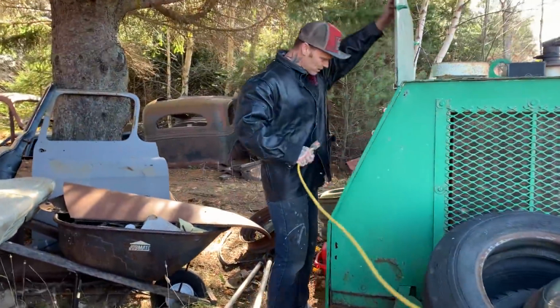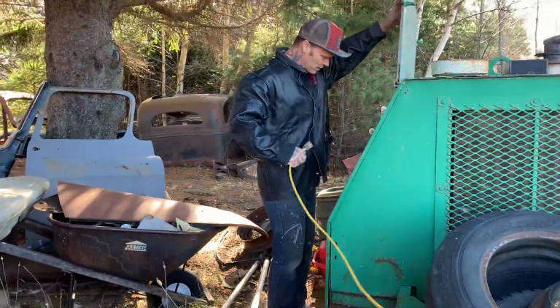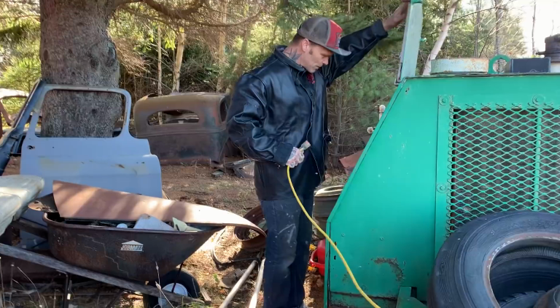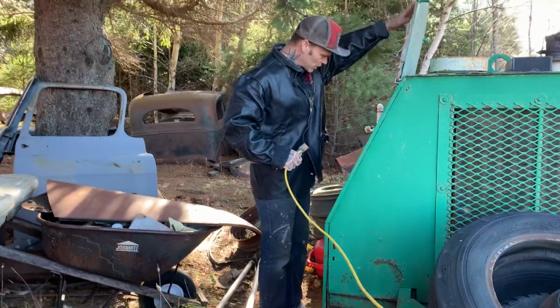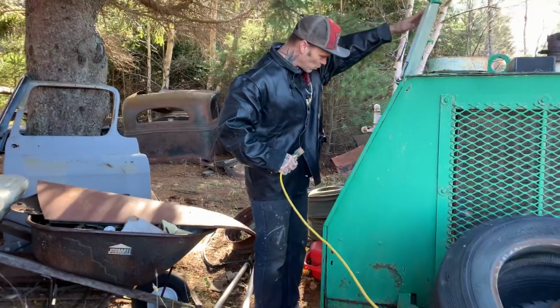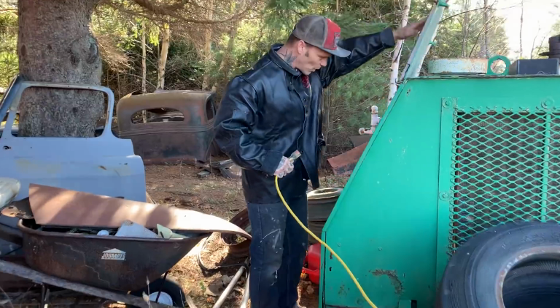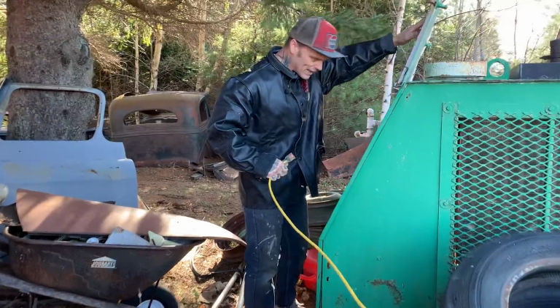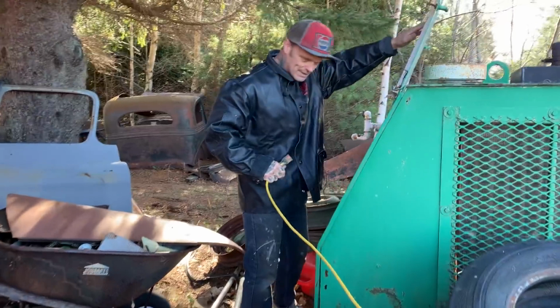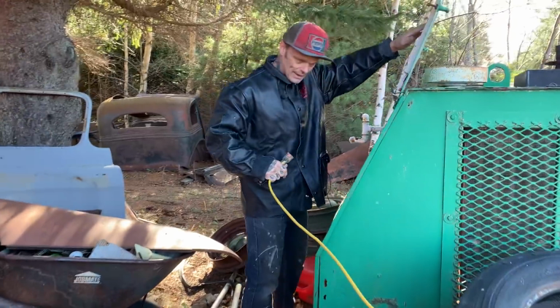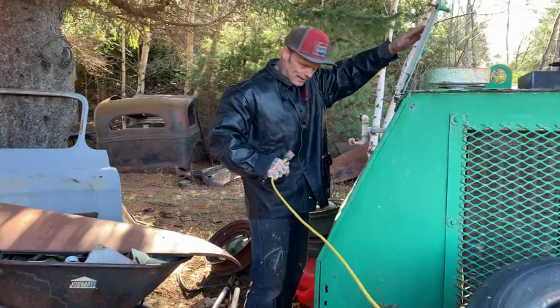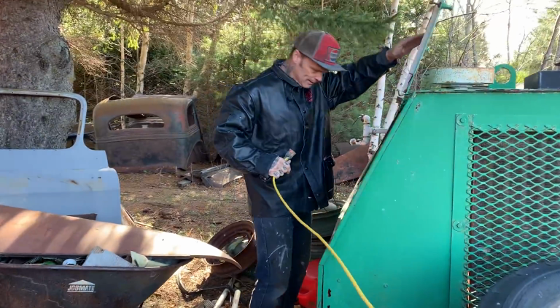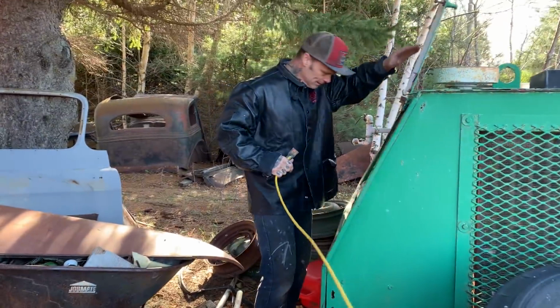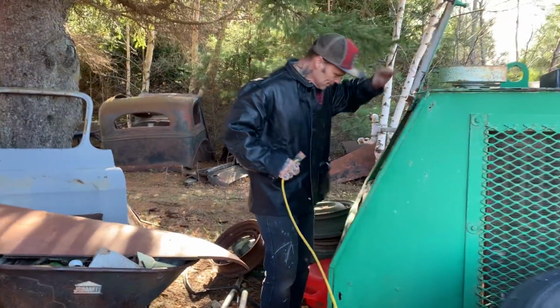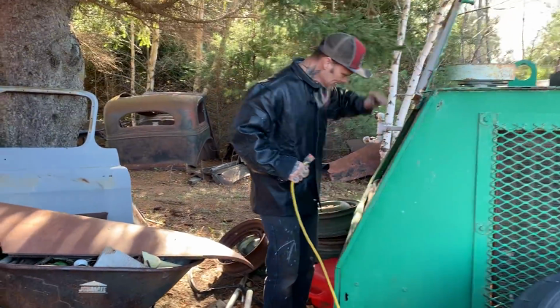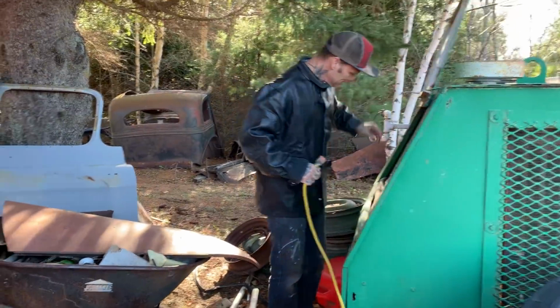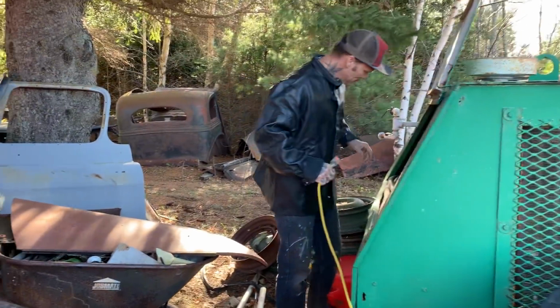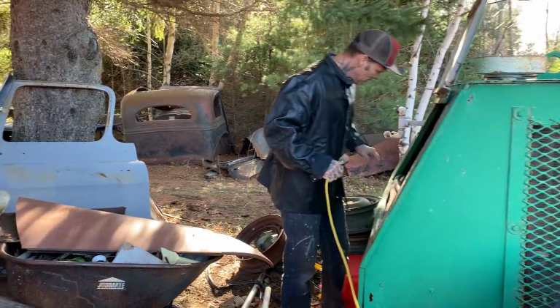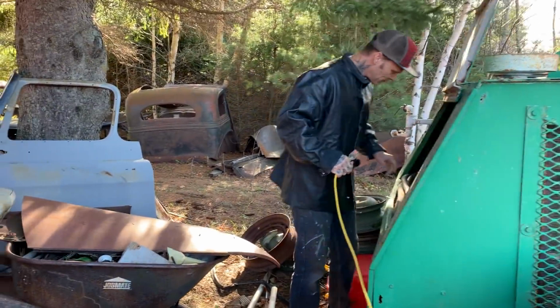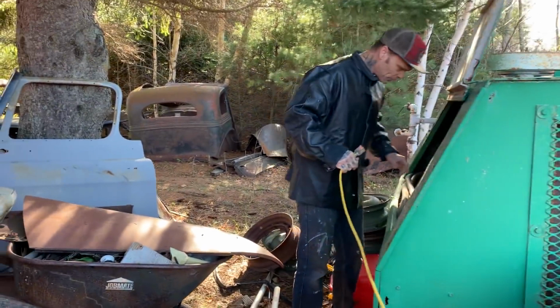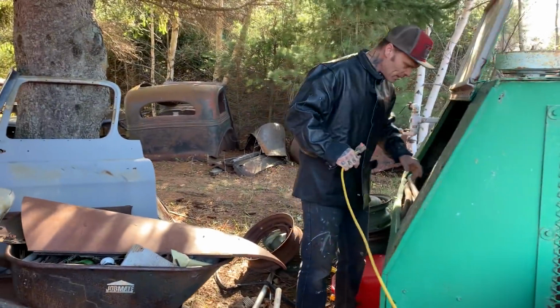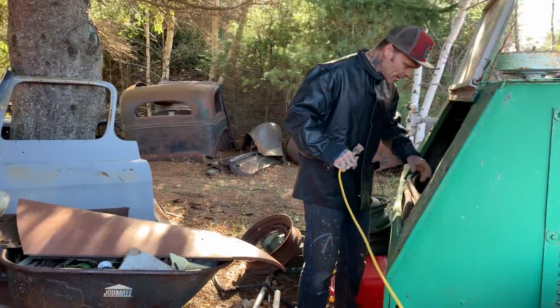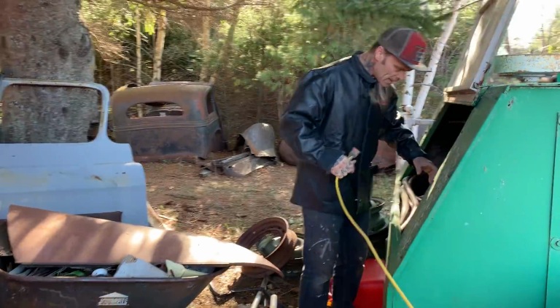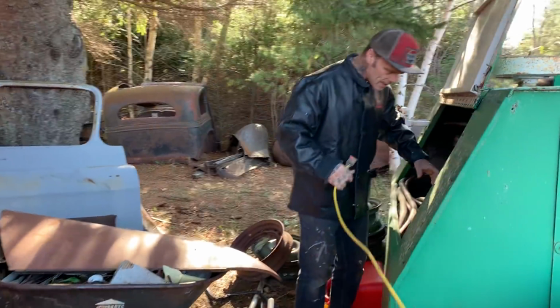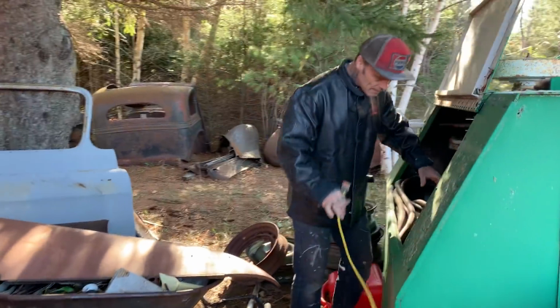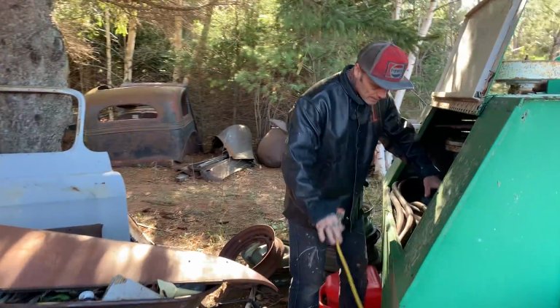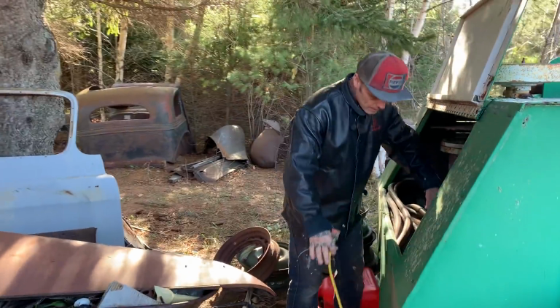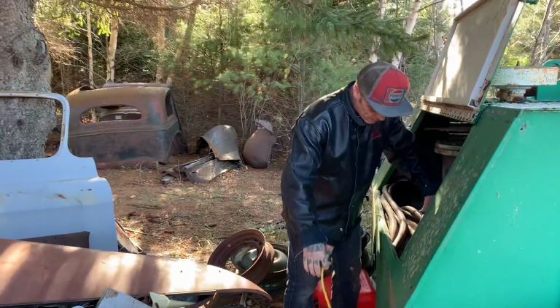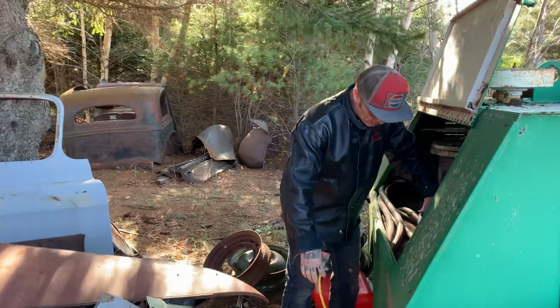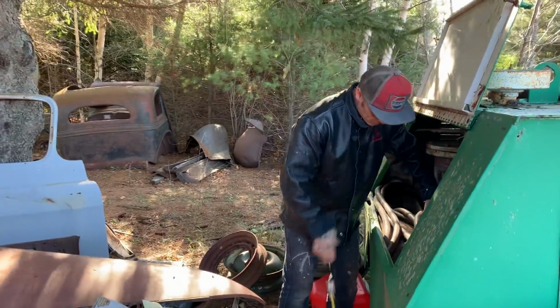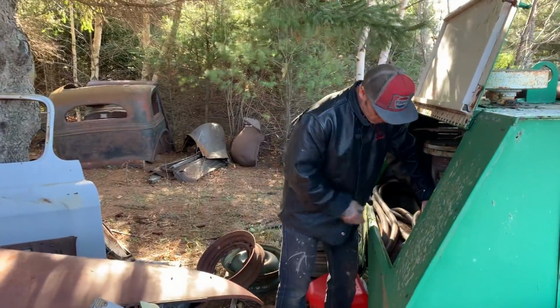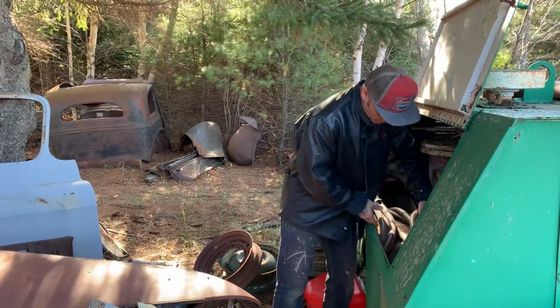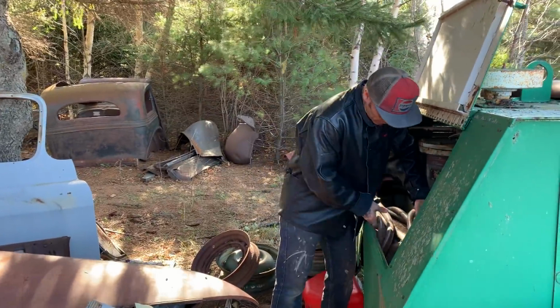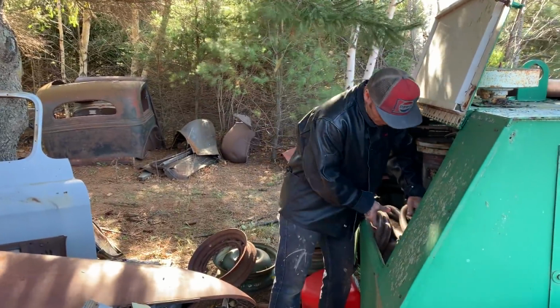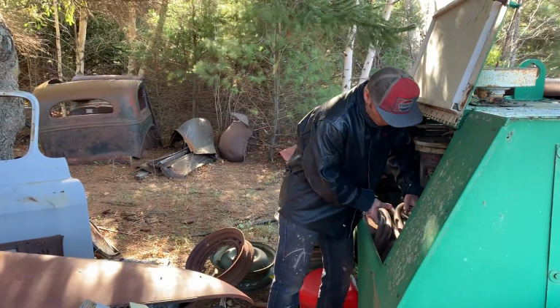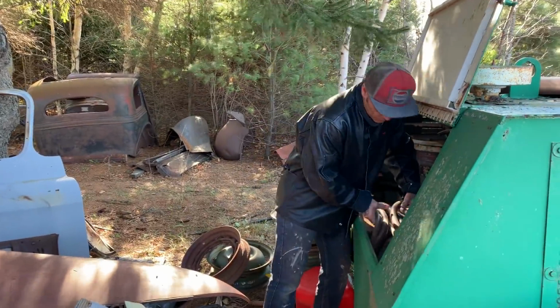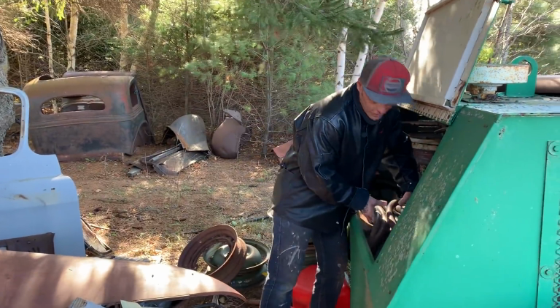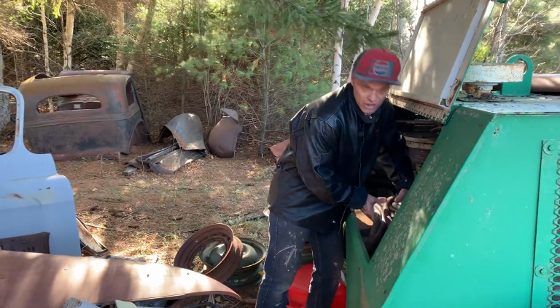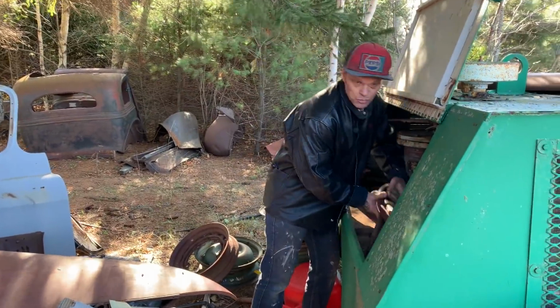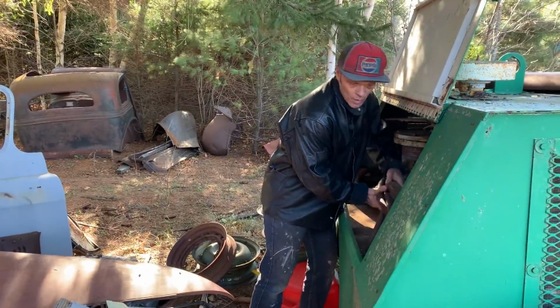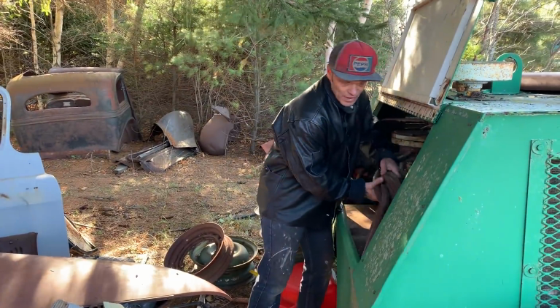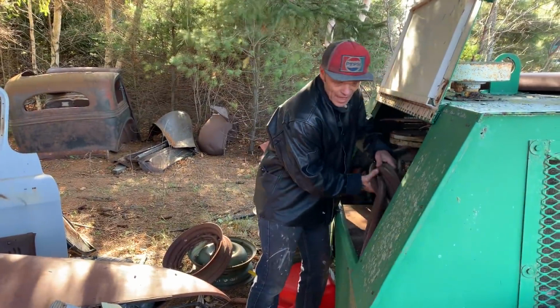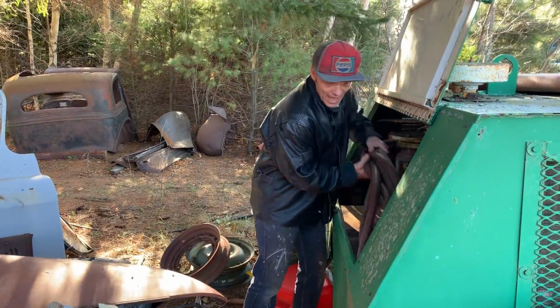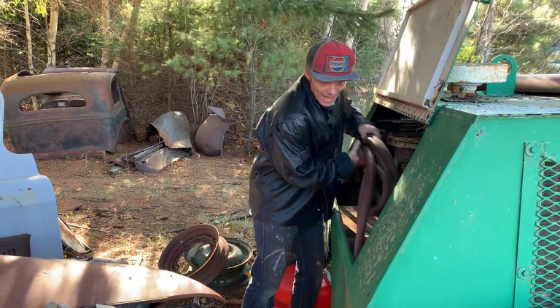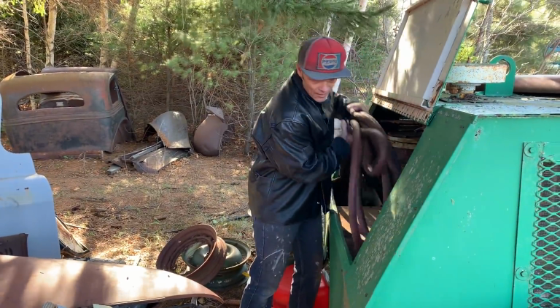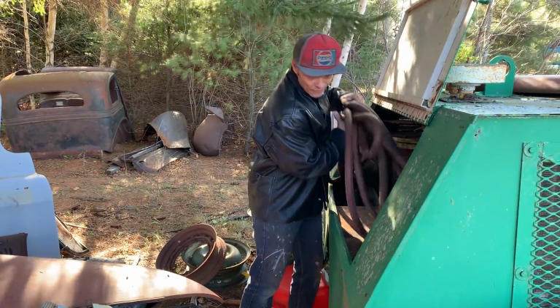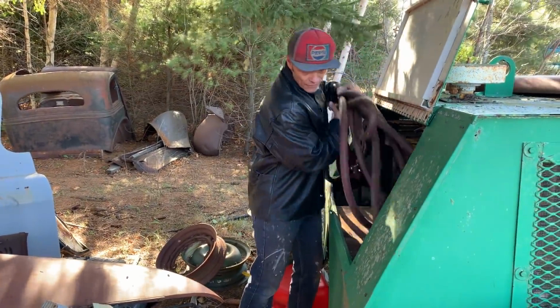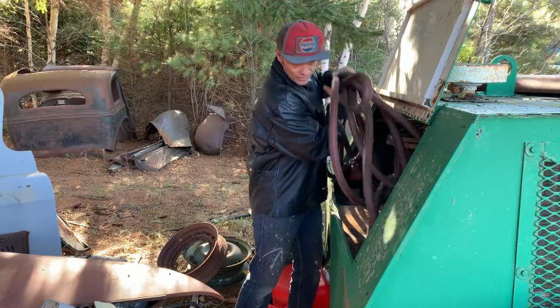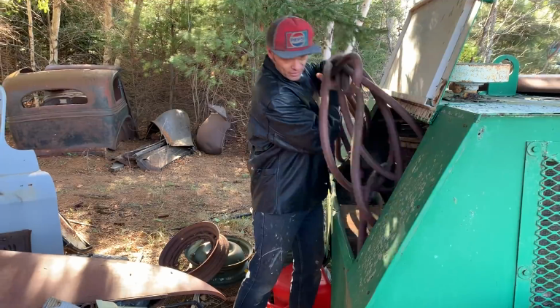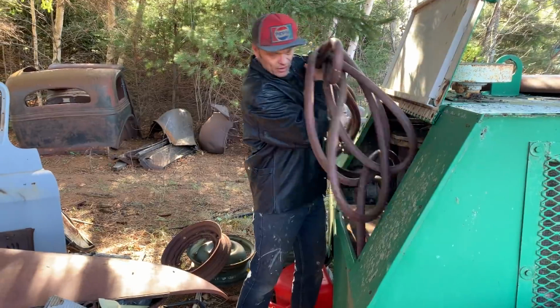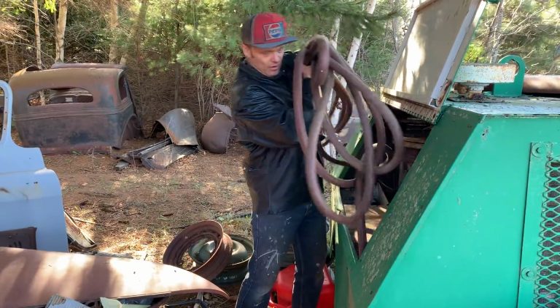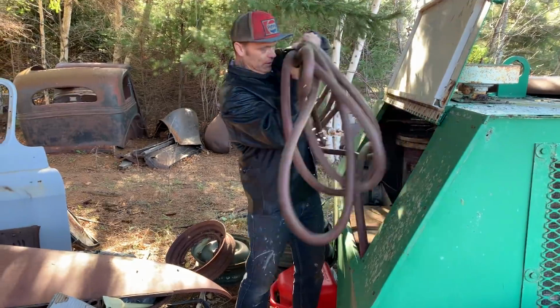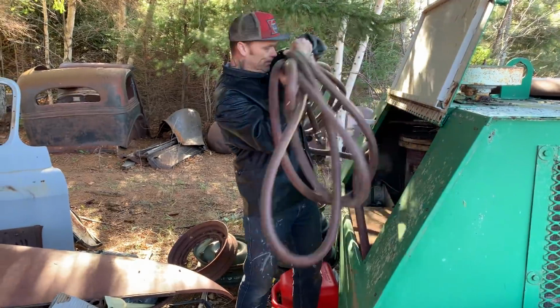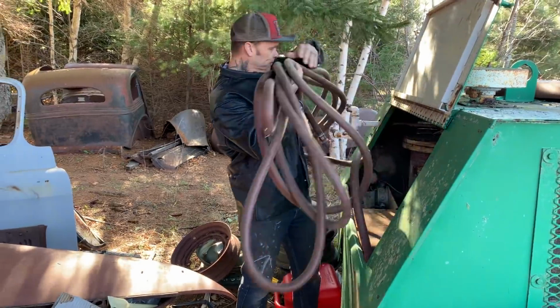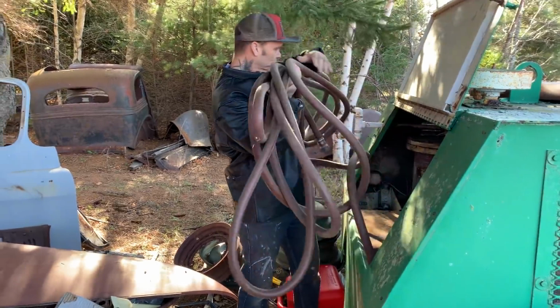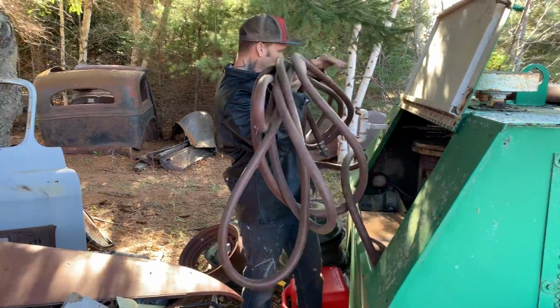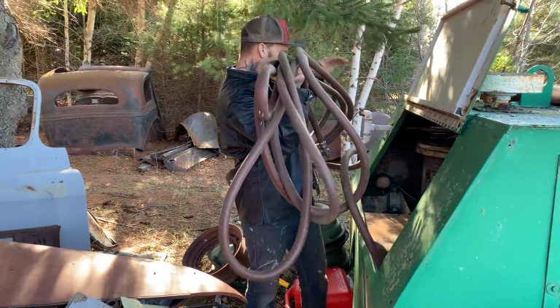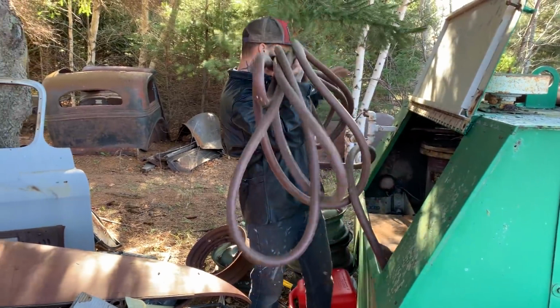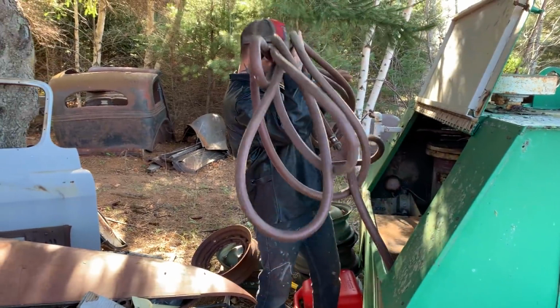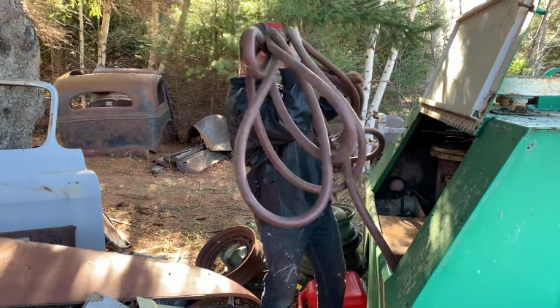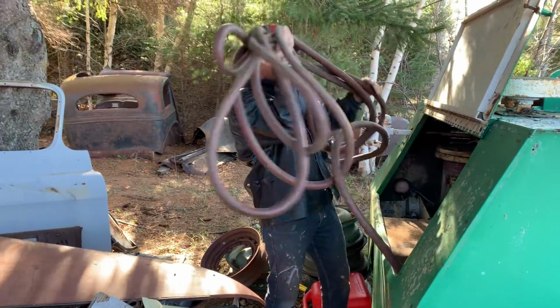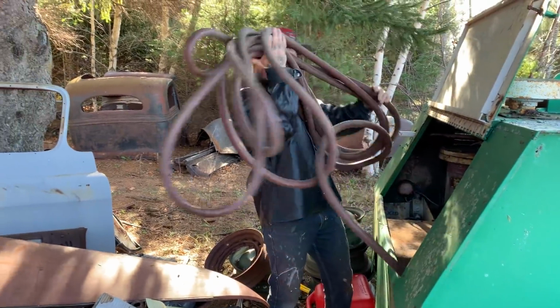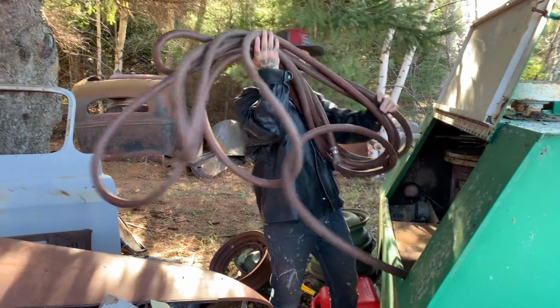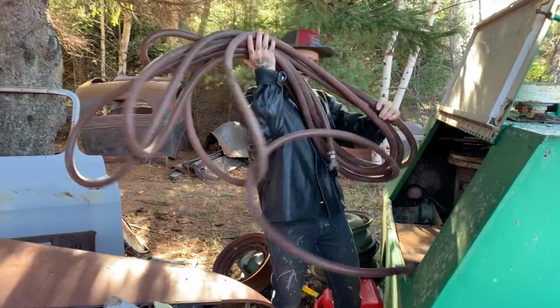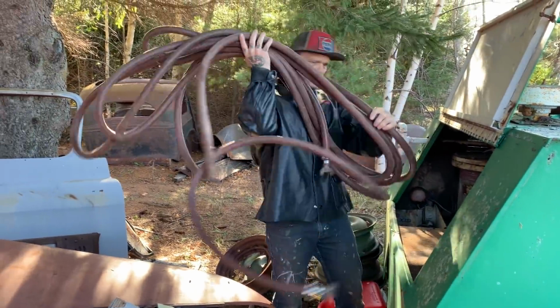Seems like you're wasting if you sandblast something you're not going to fix. But for me, this is what I do, and this is what we have to sandblast.